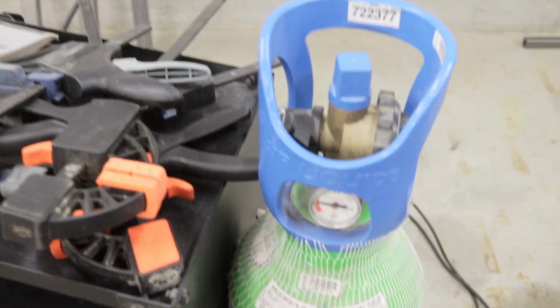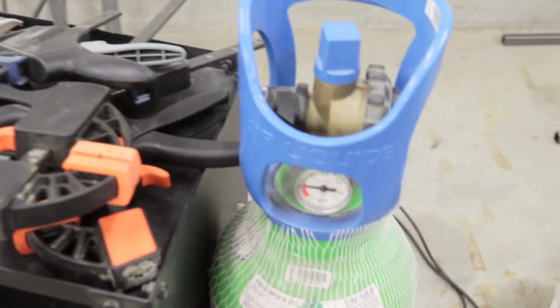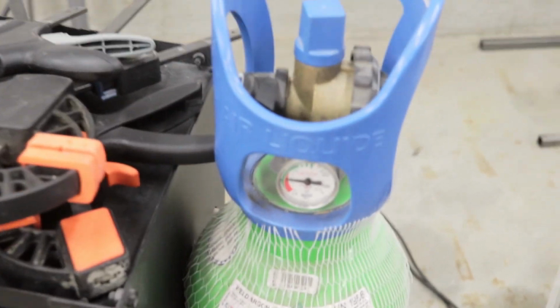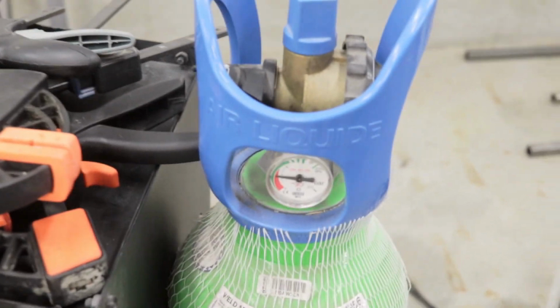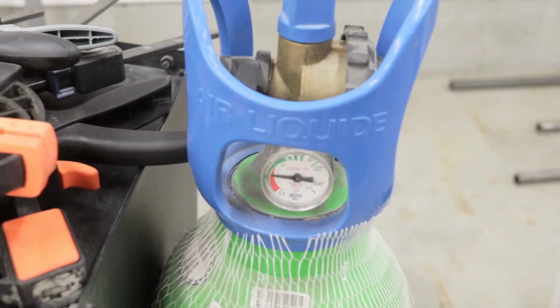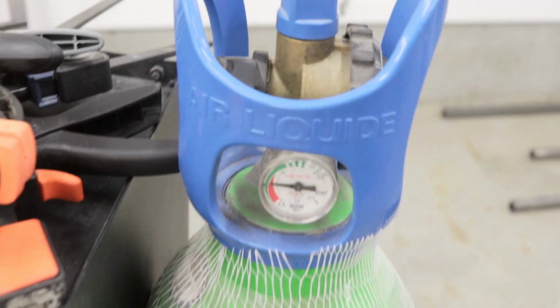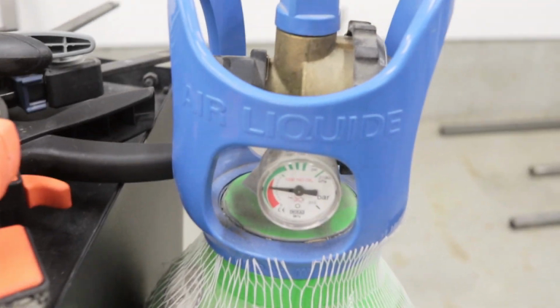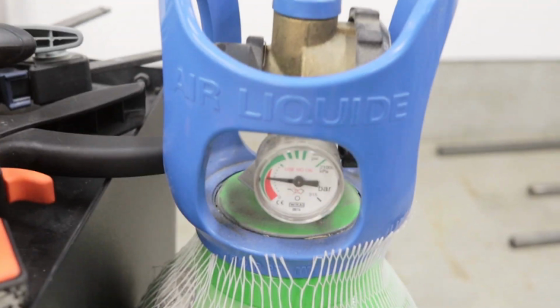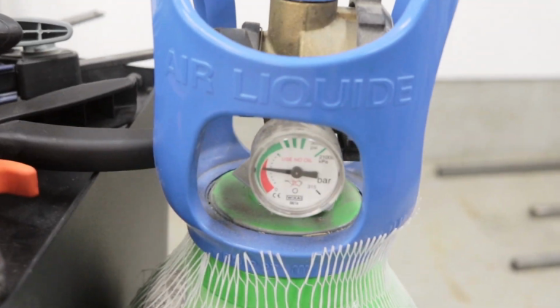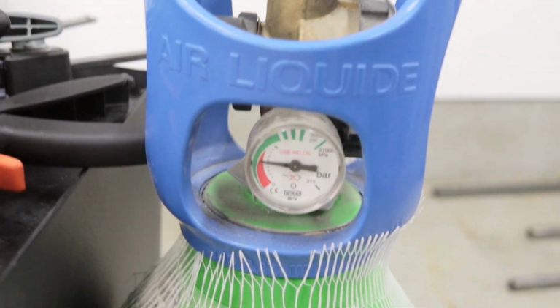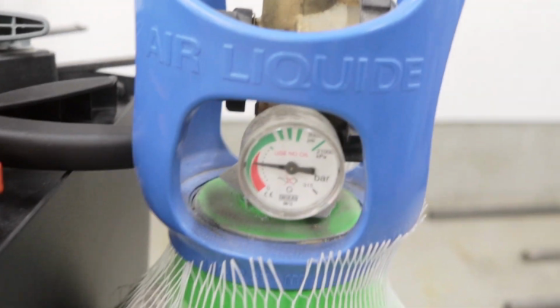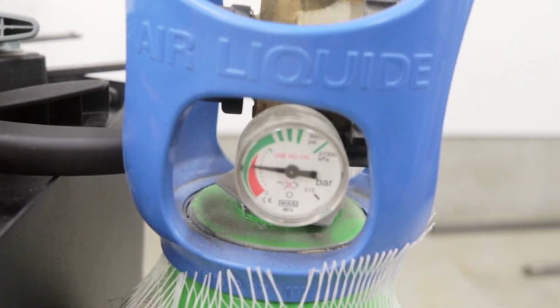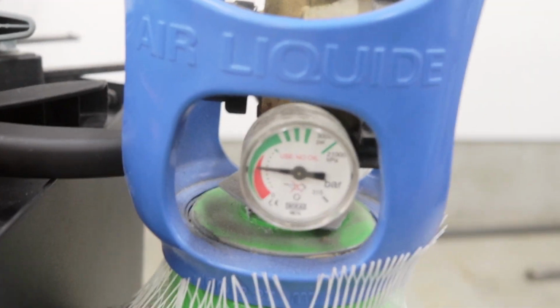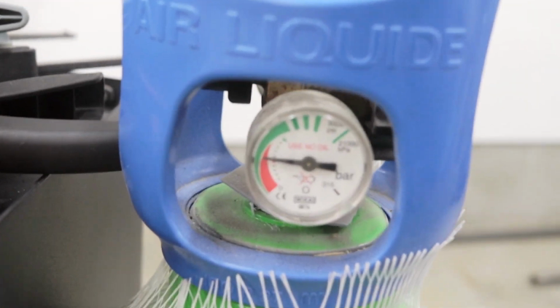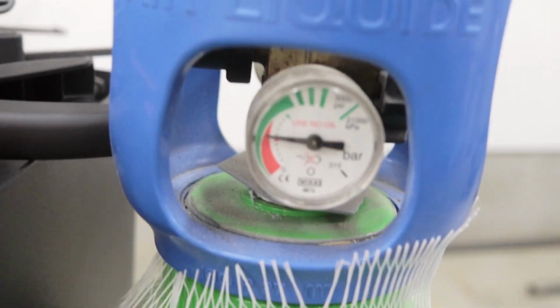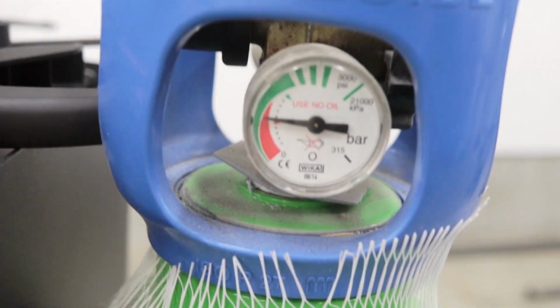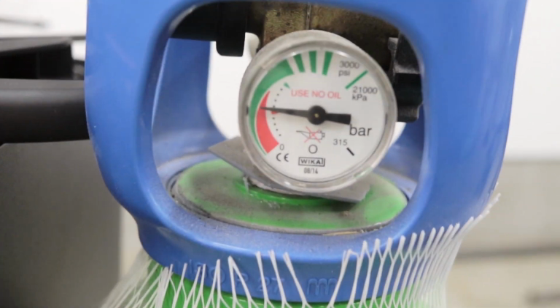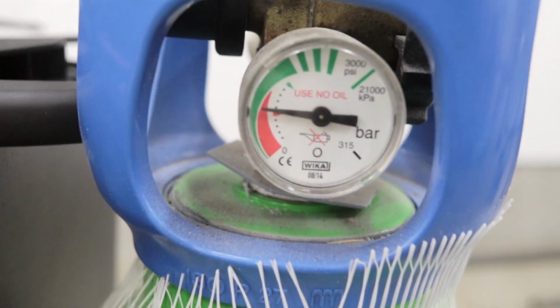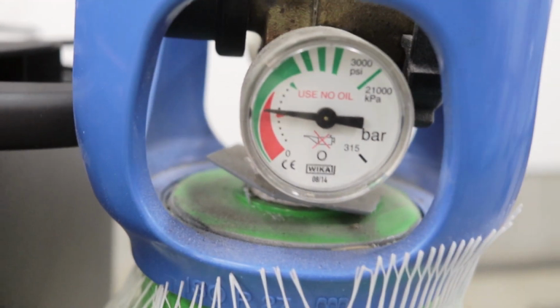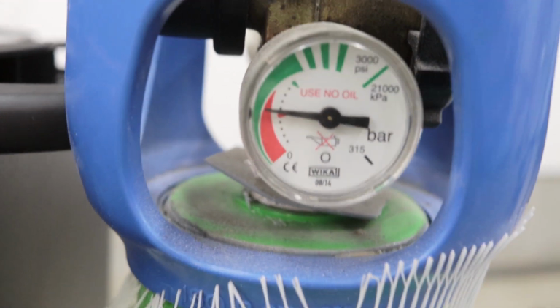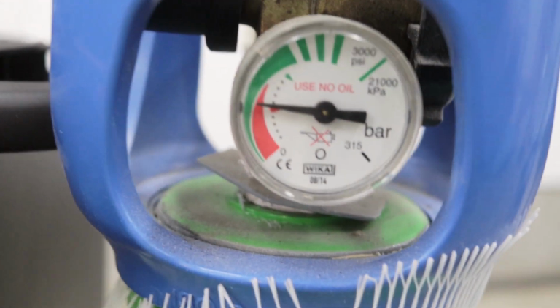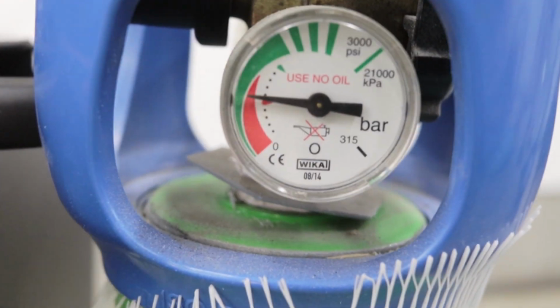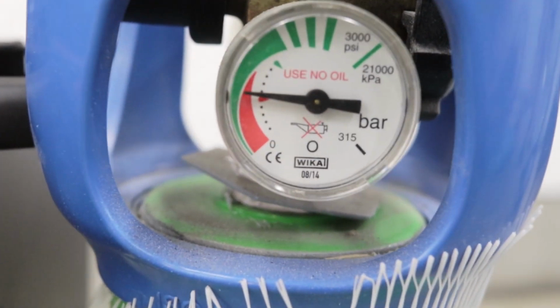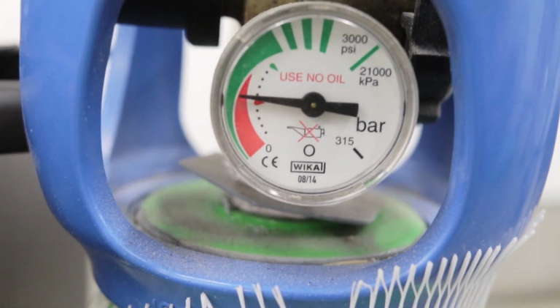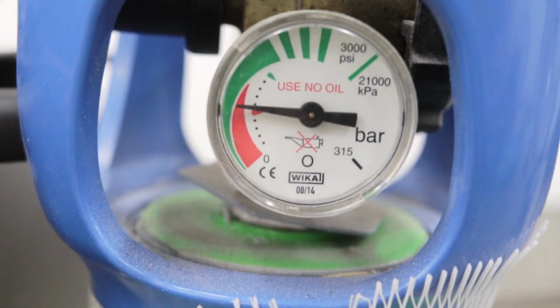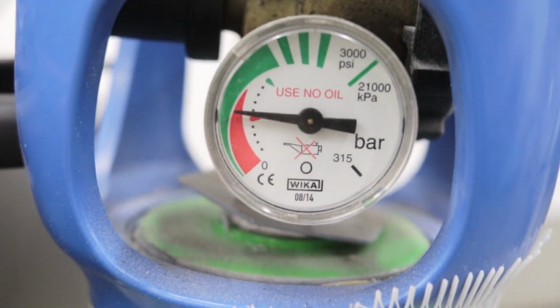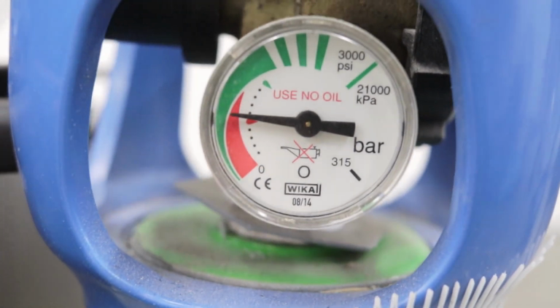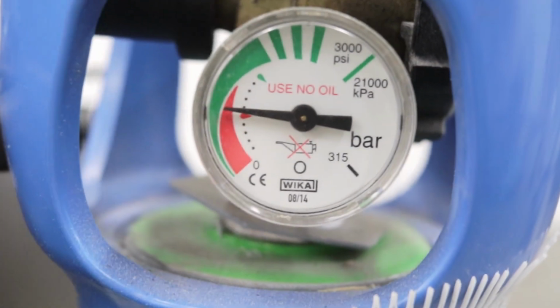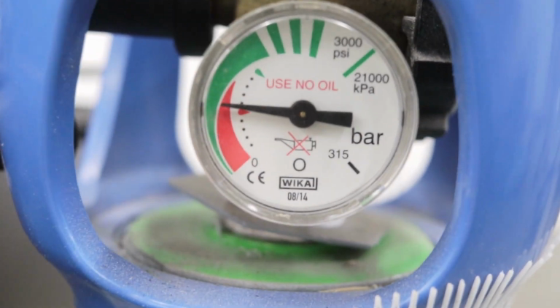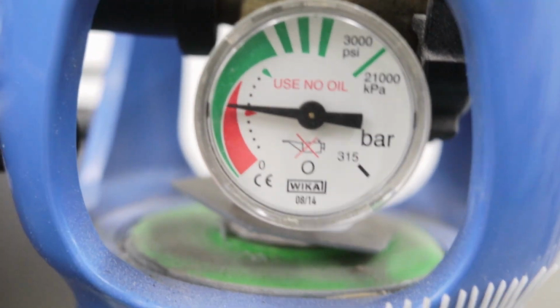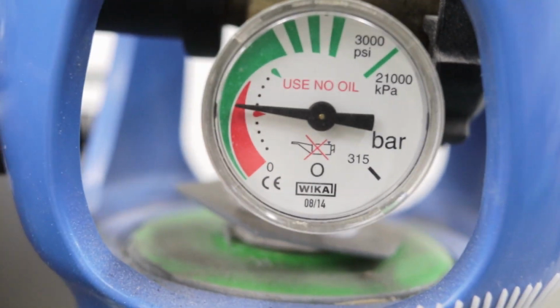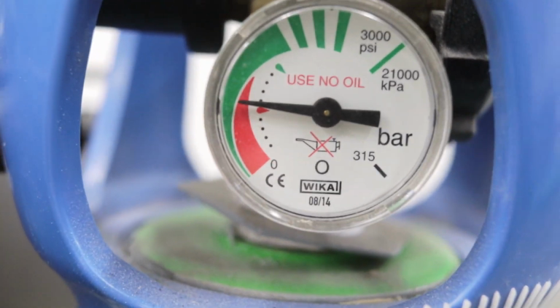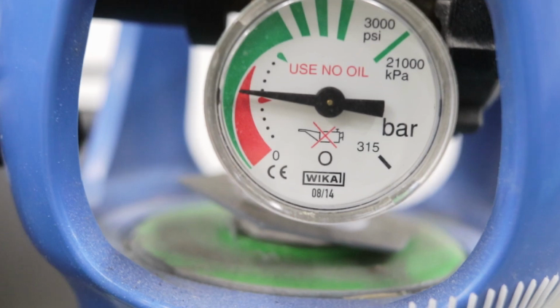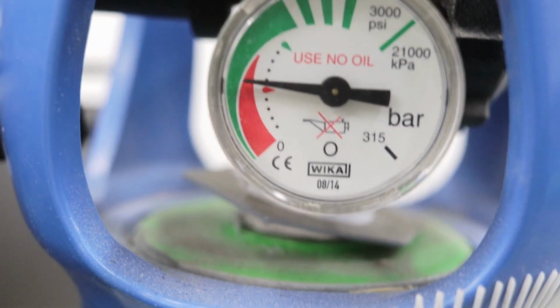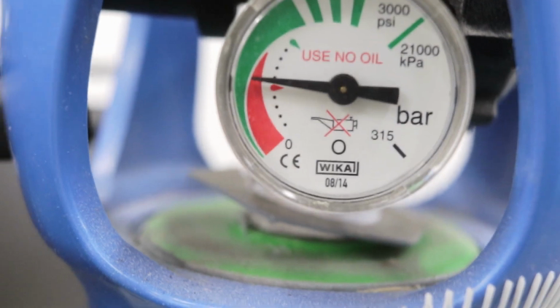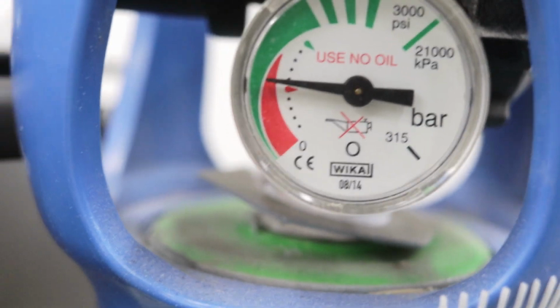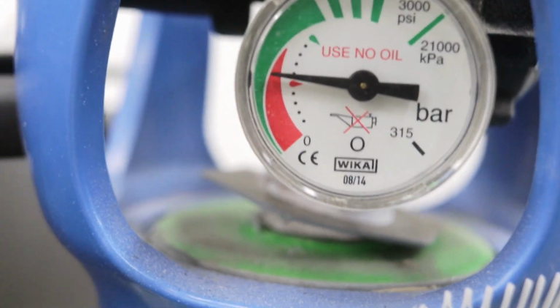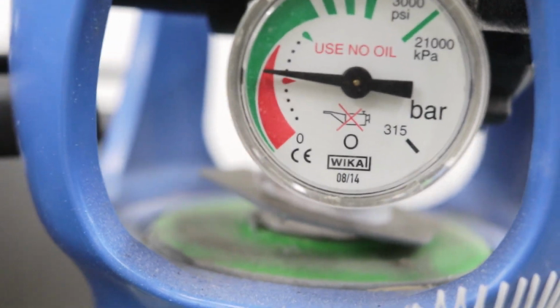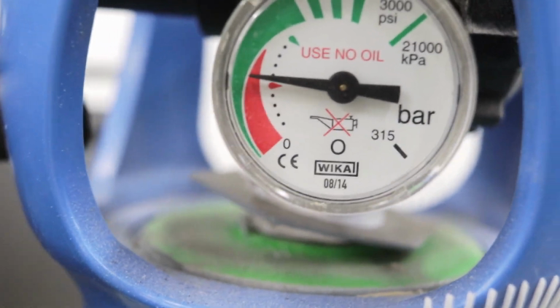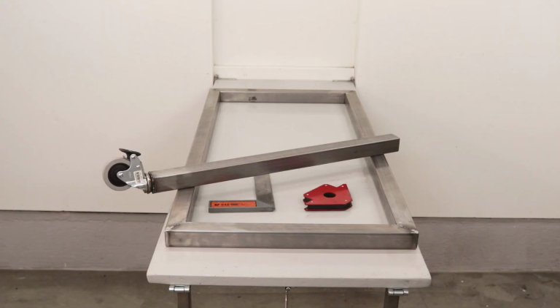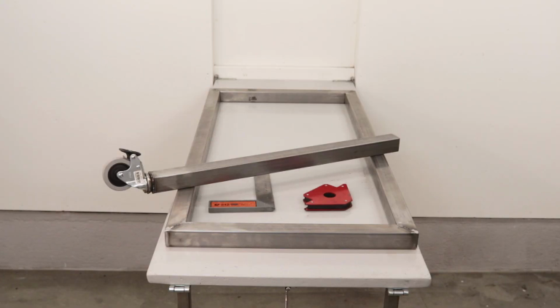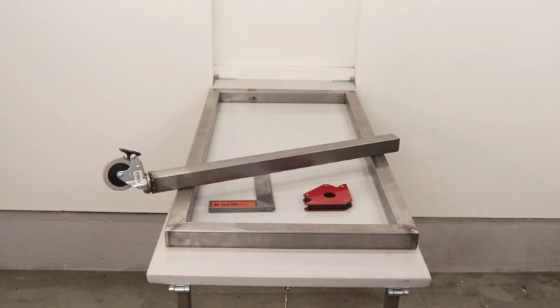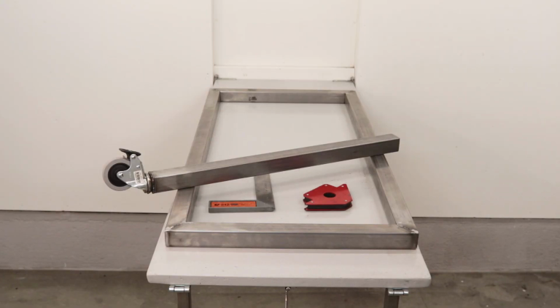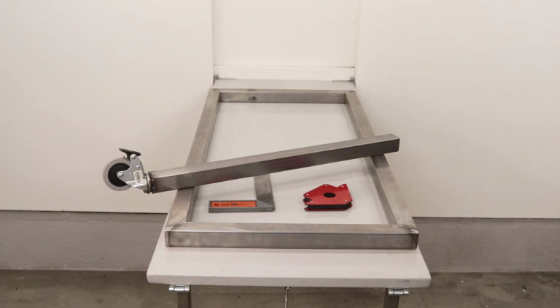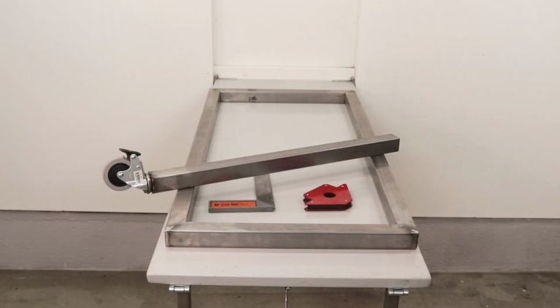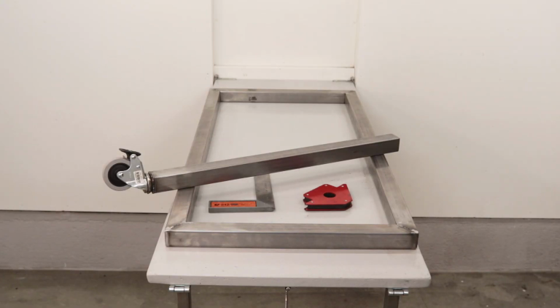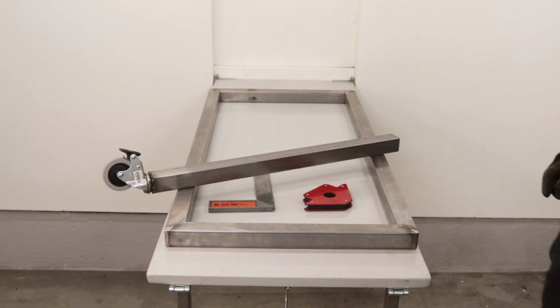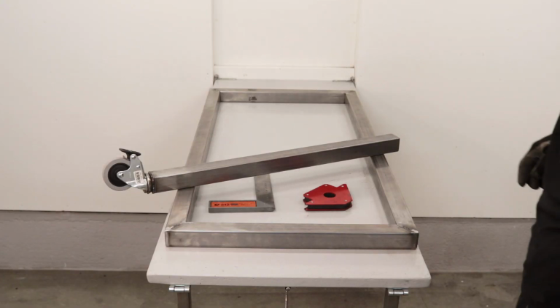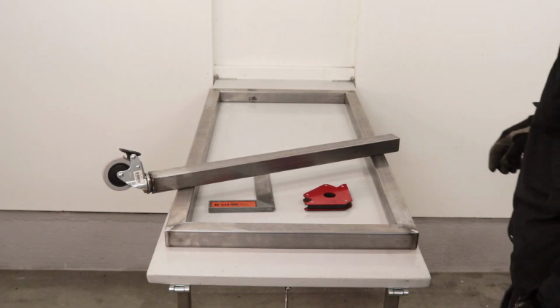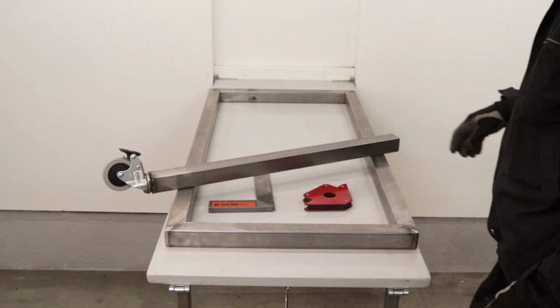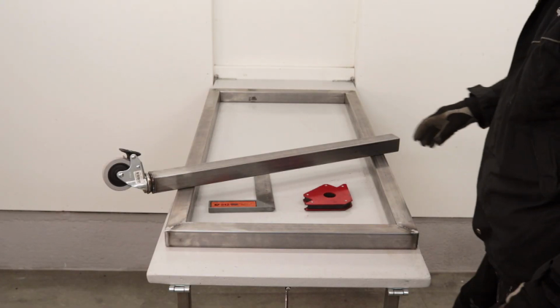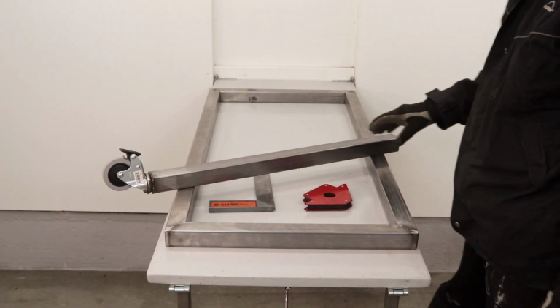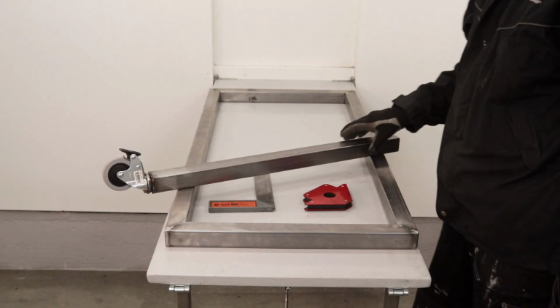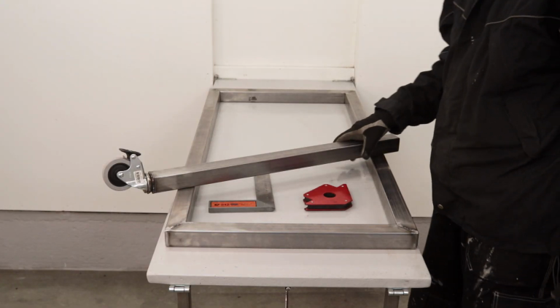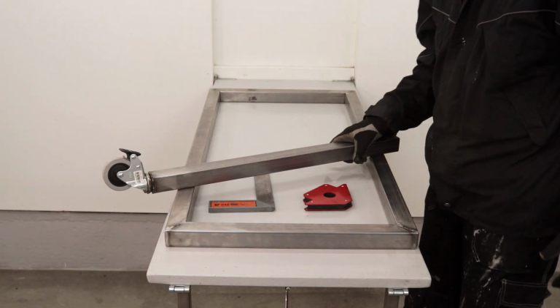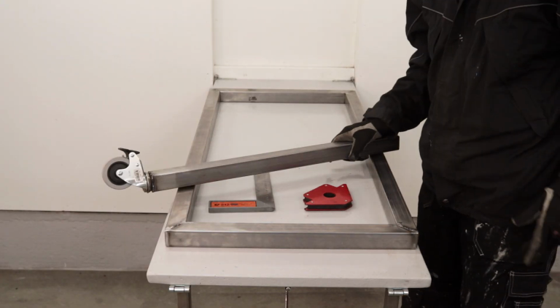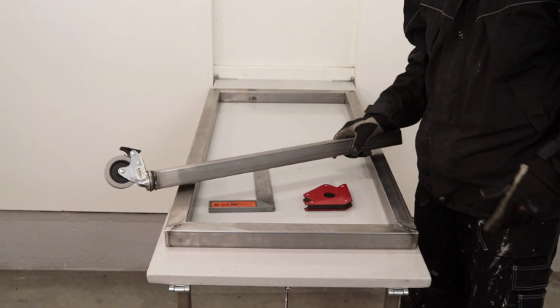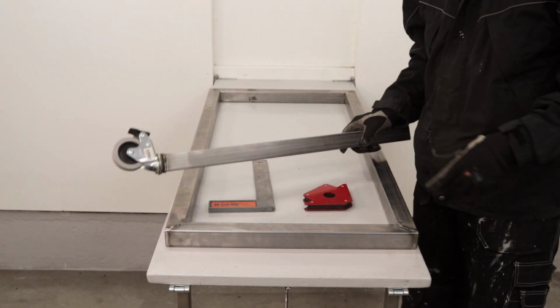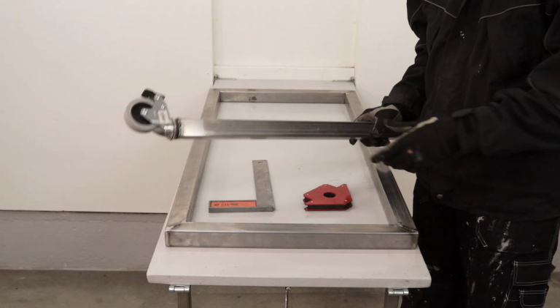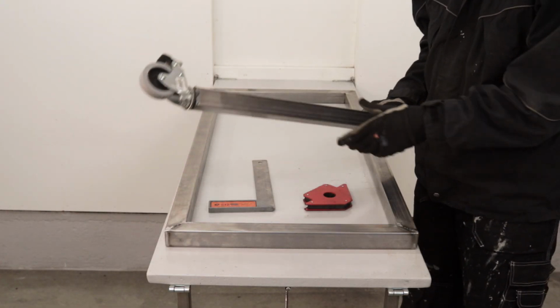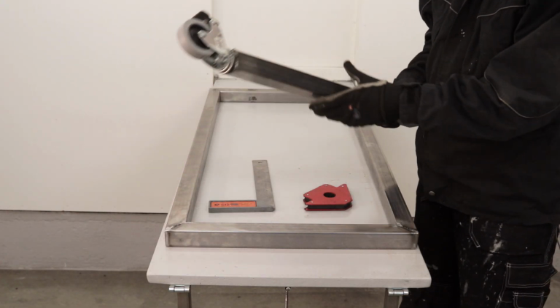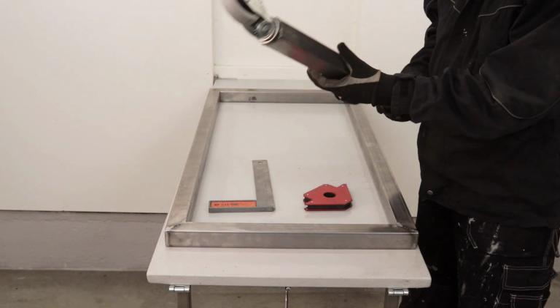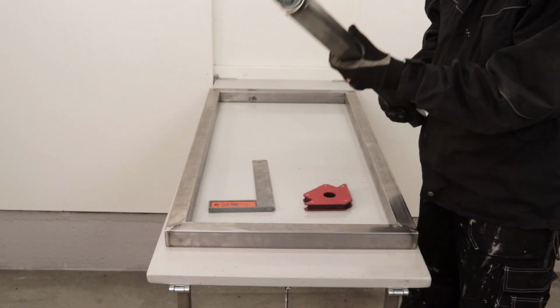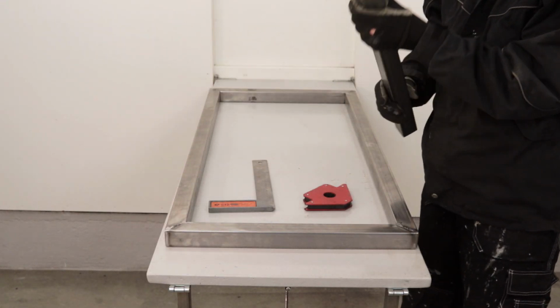I suddenly noticed I was really low on gas, so I figured I'd better hurry up and weld before I was empty.